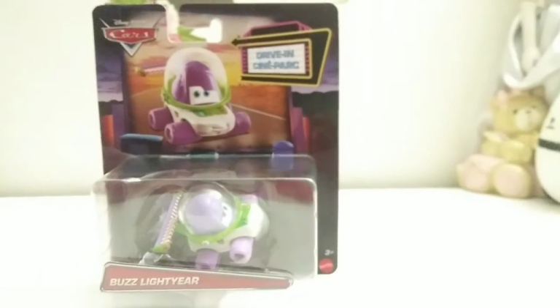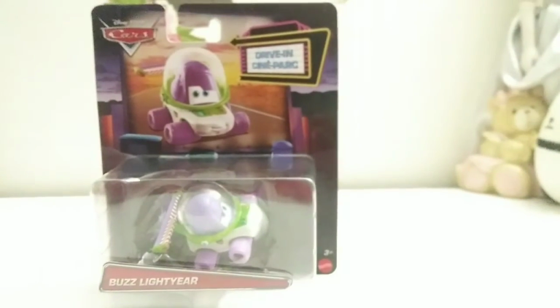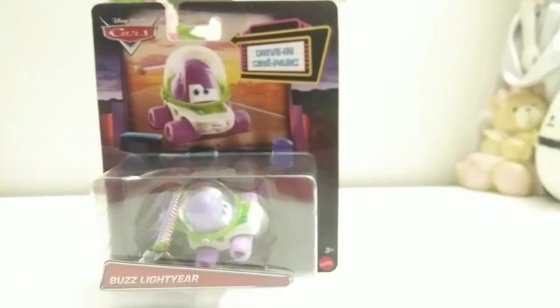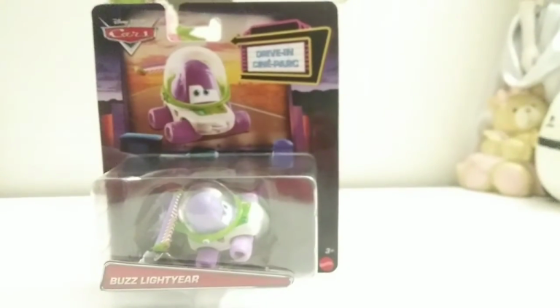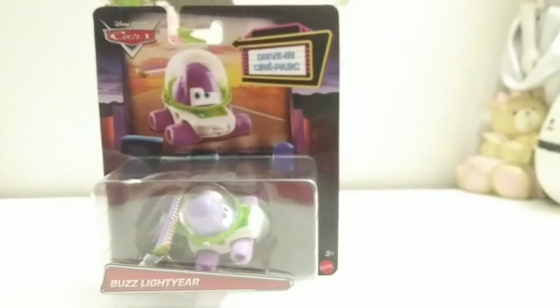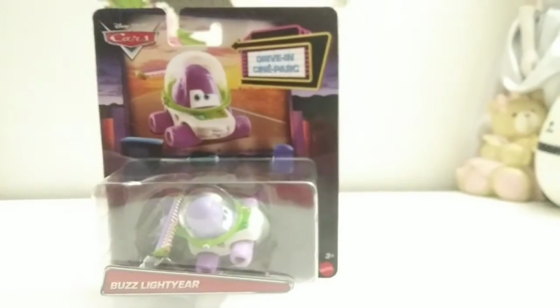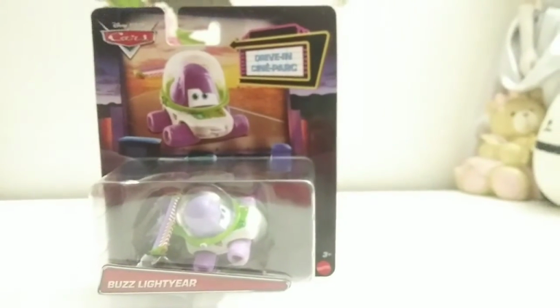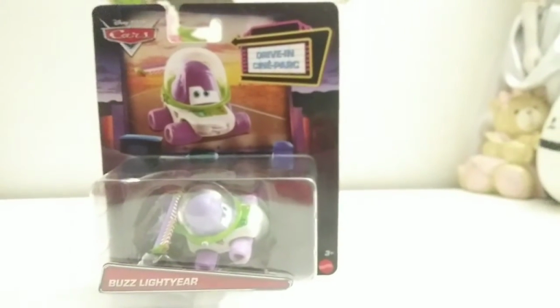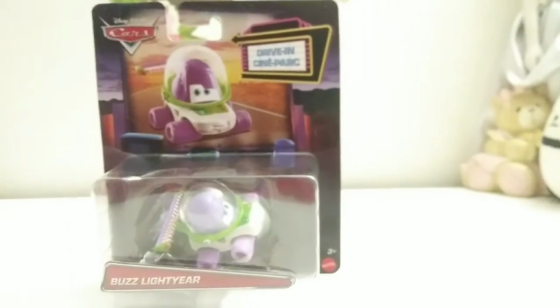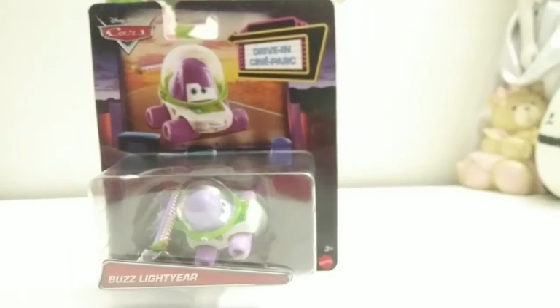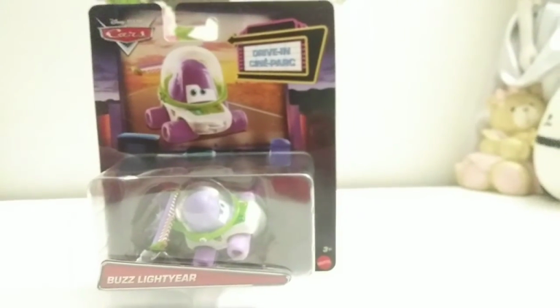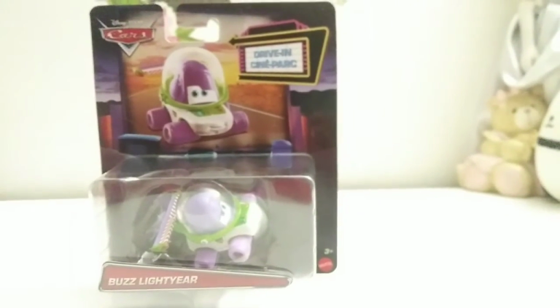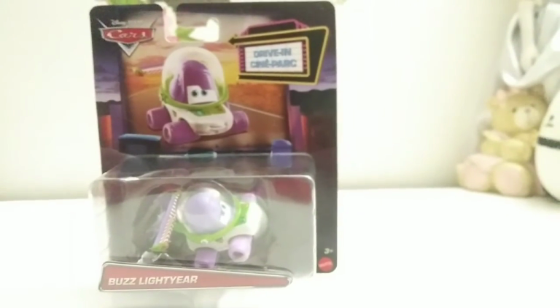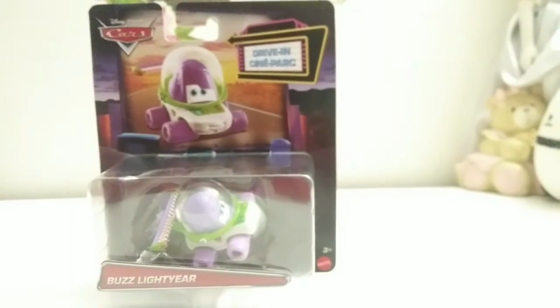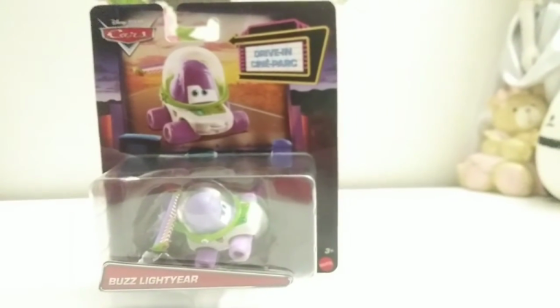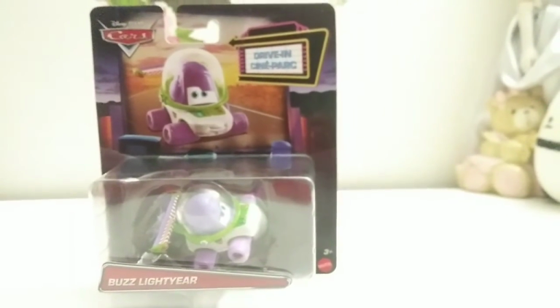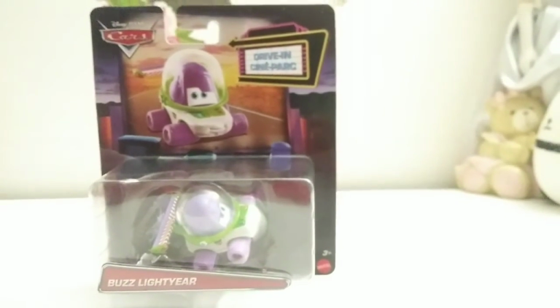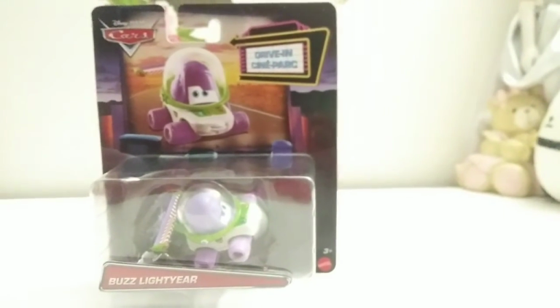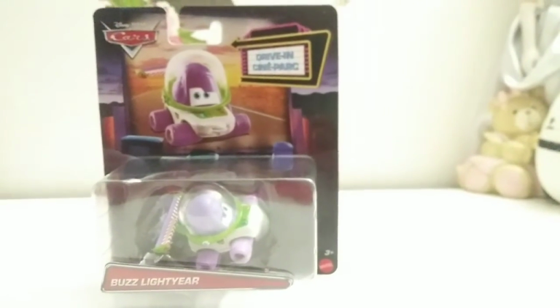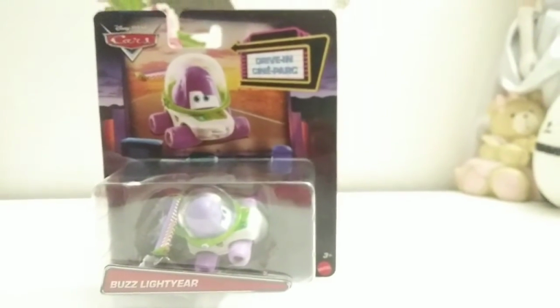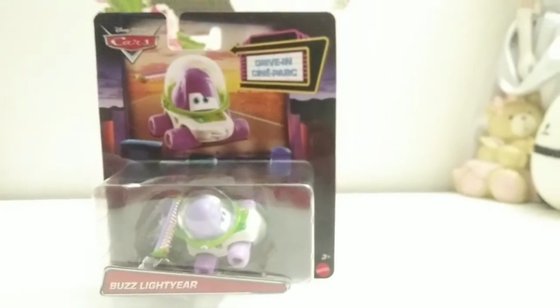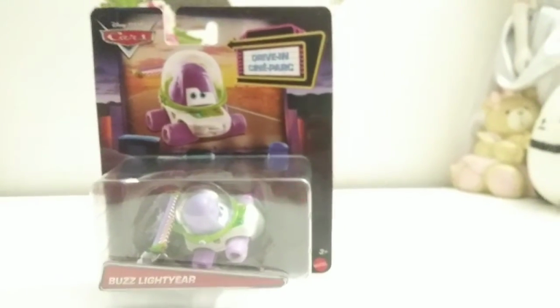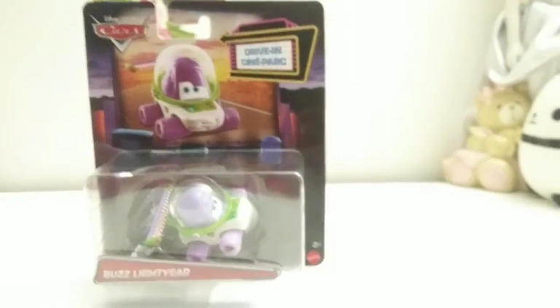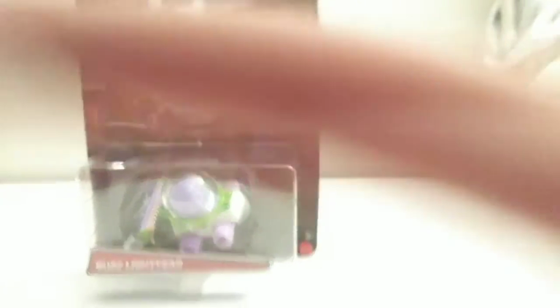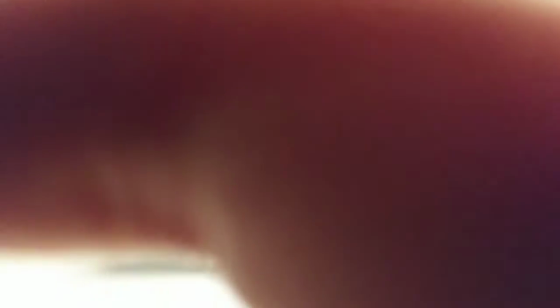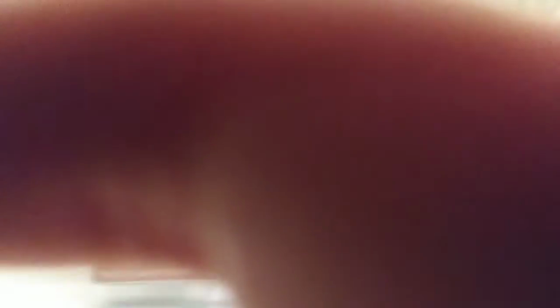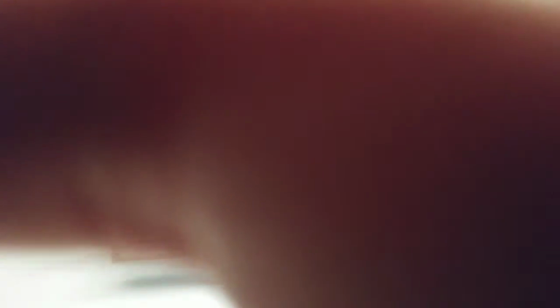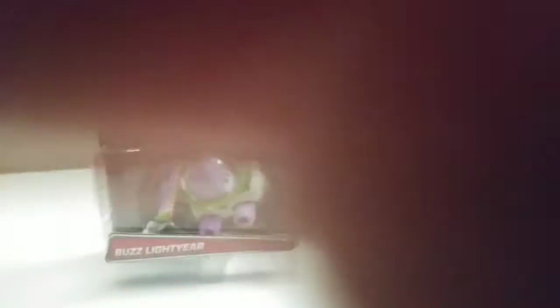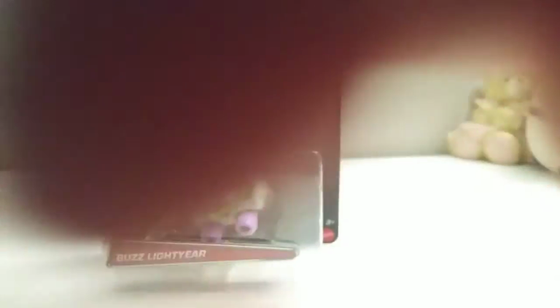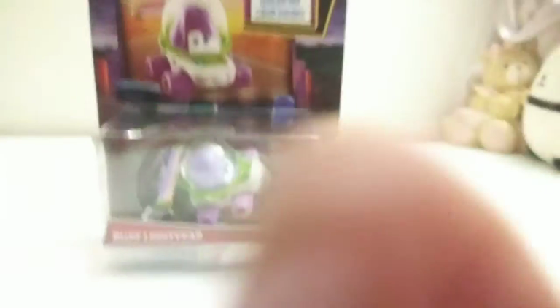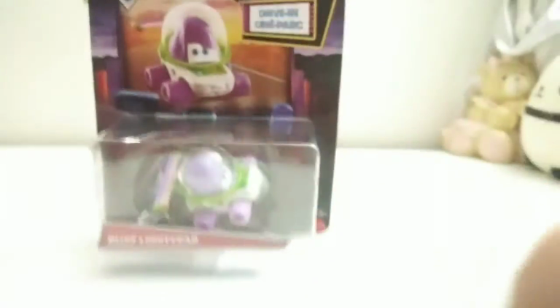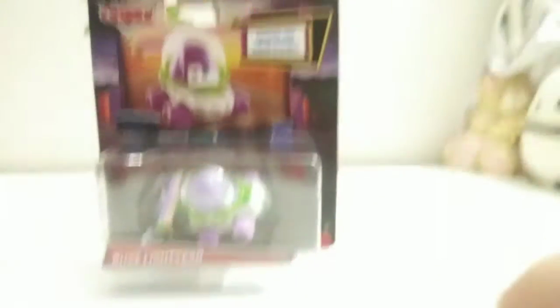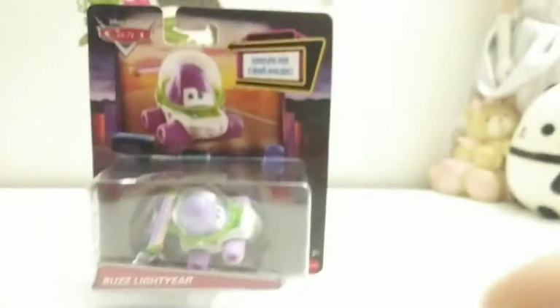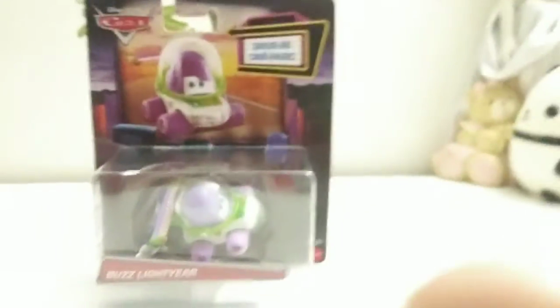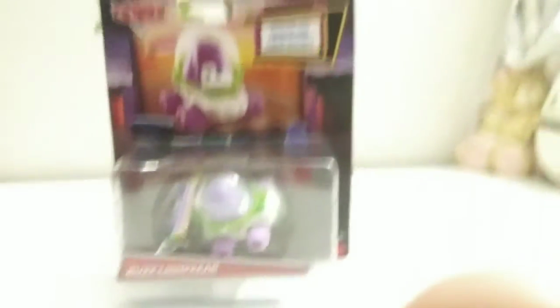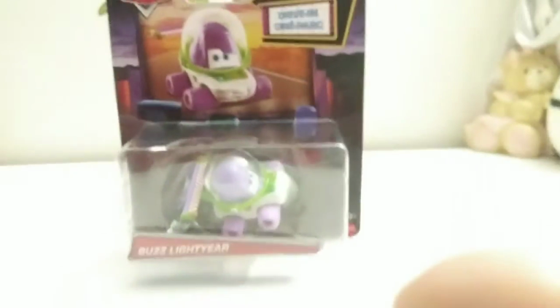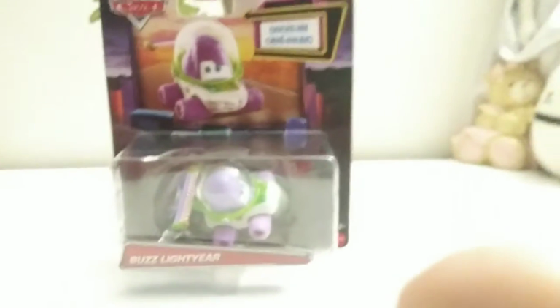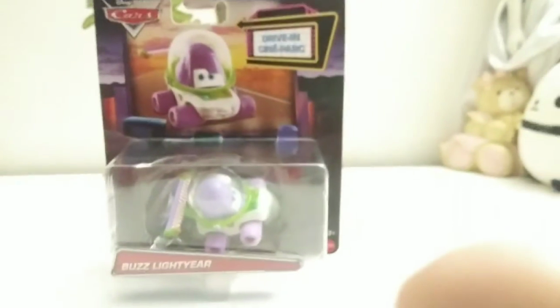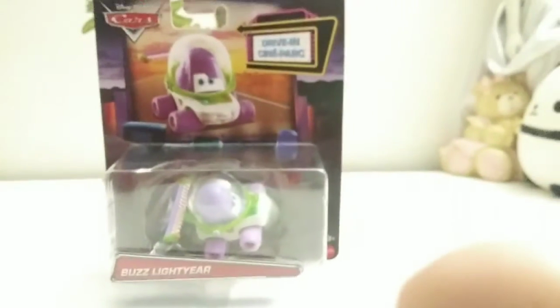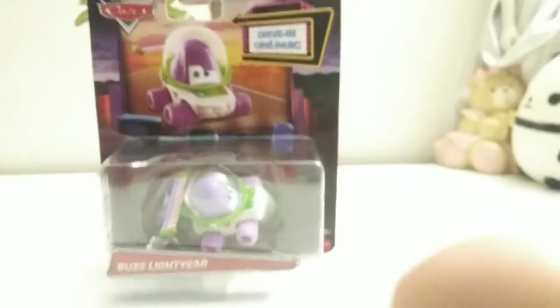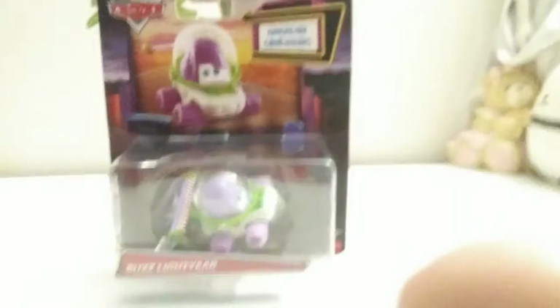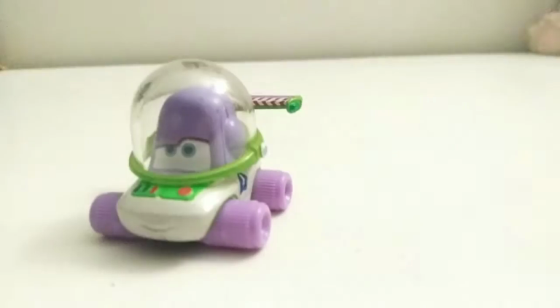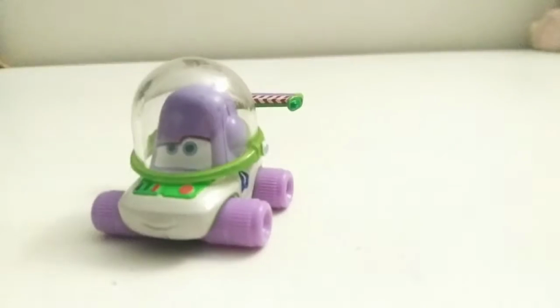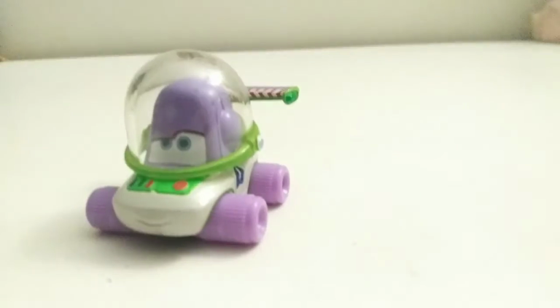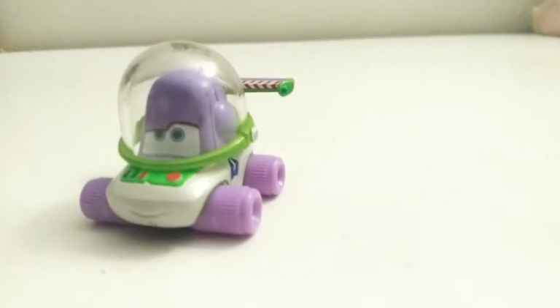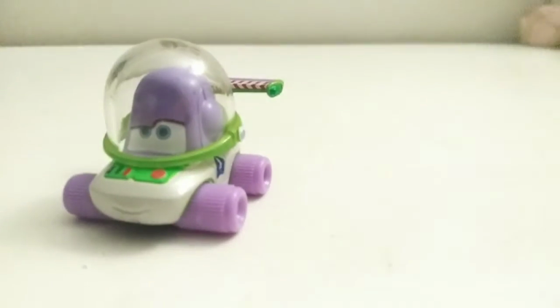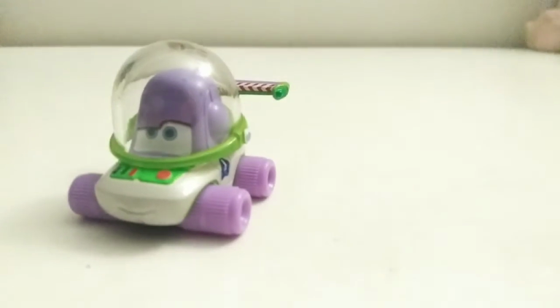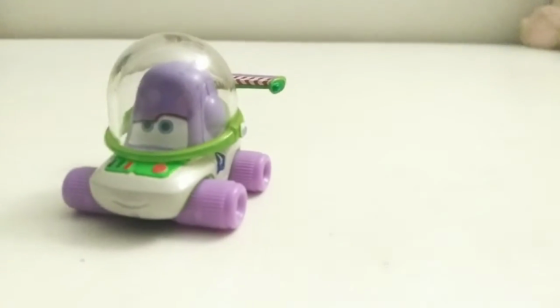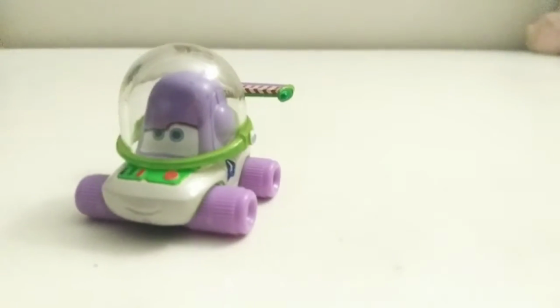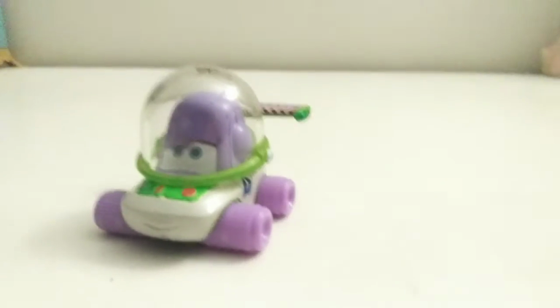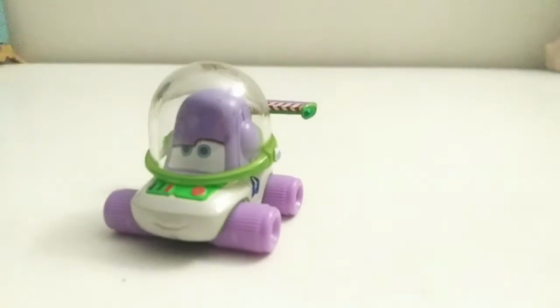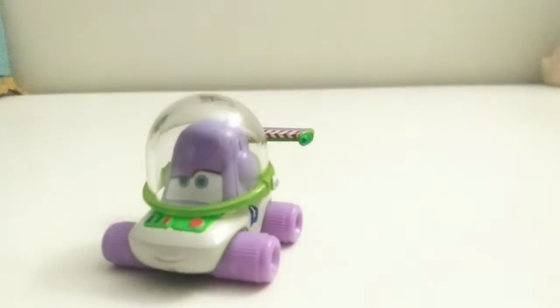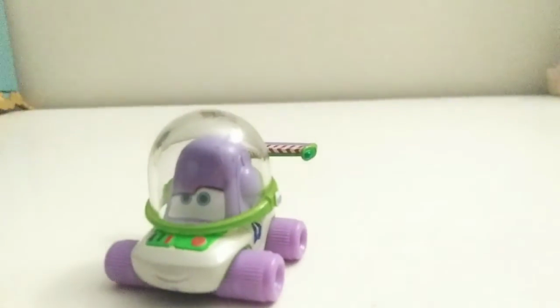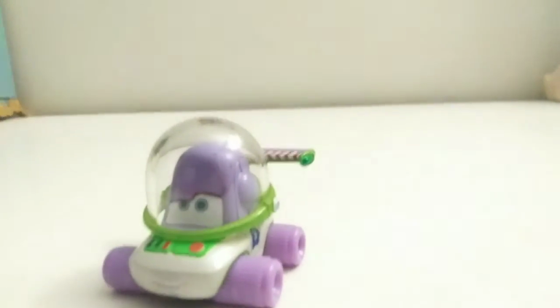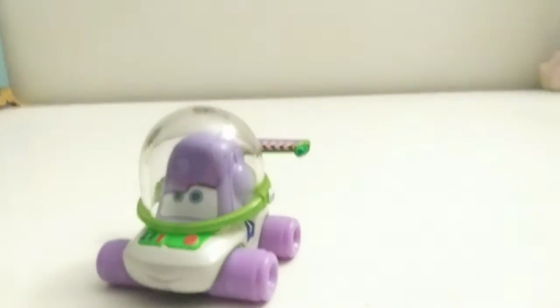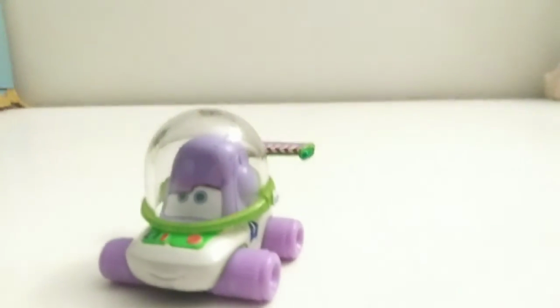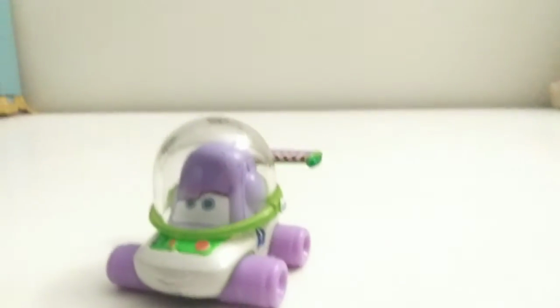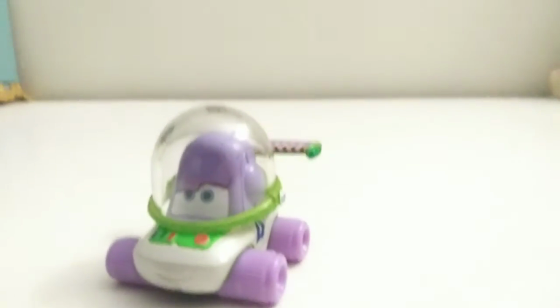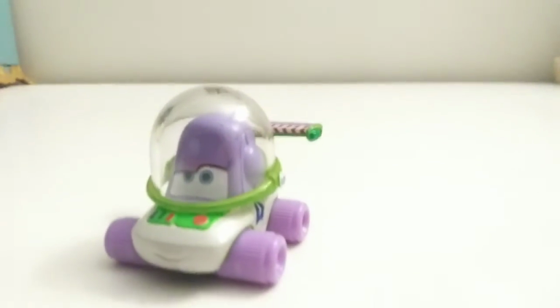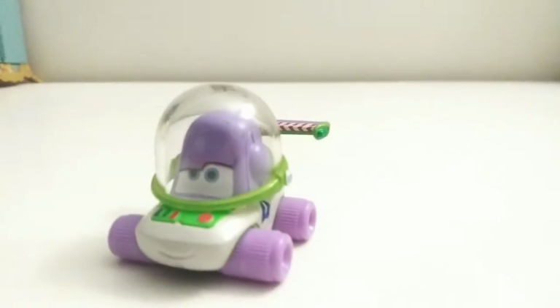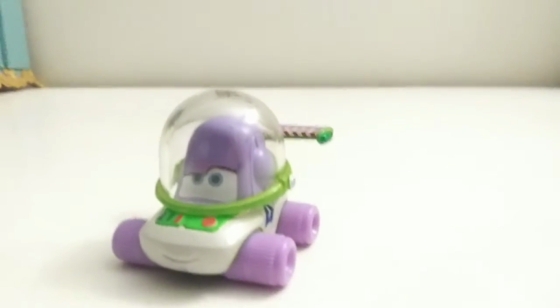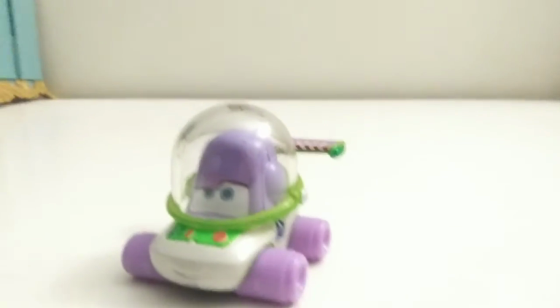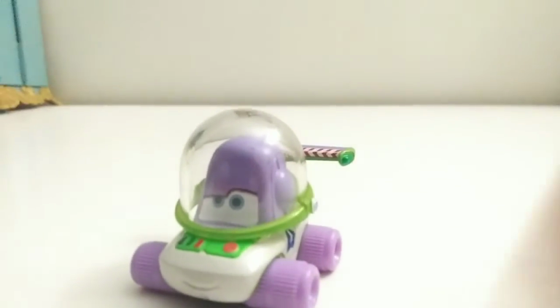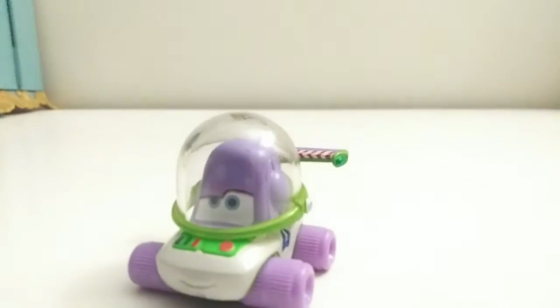Now we're going to open him up. And there he is.